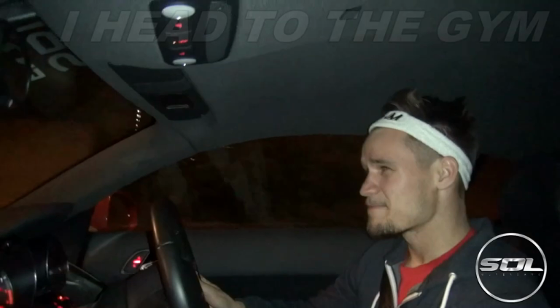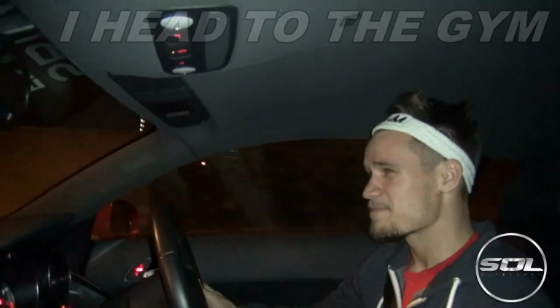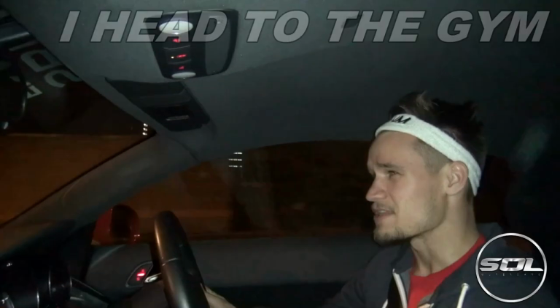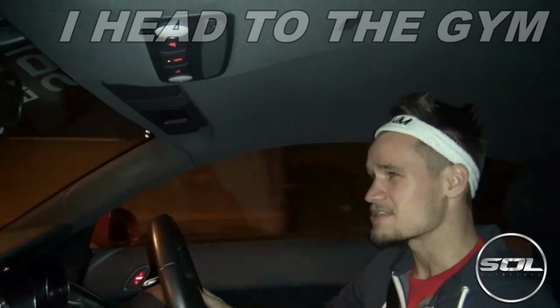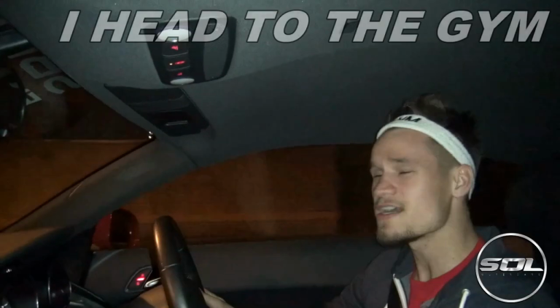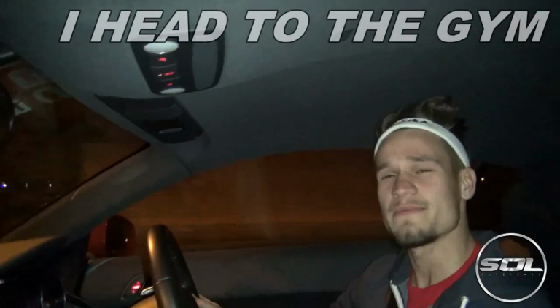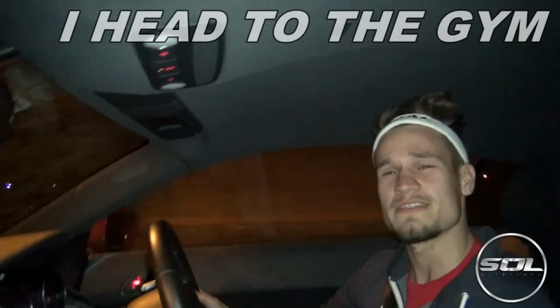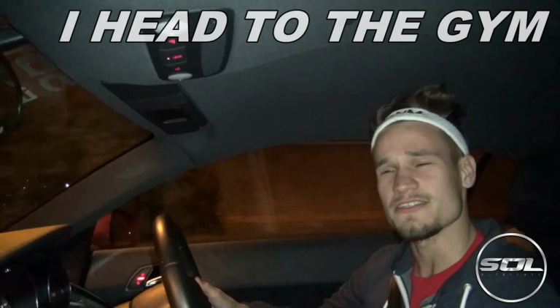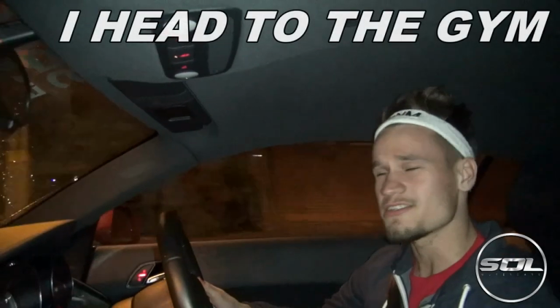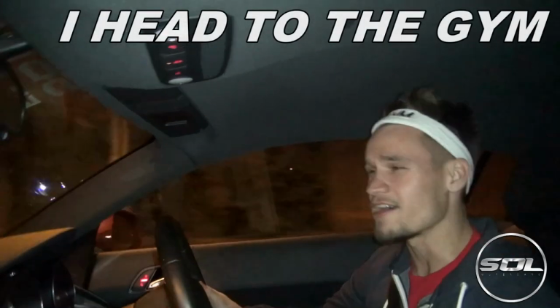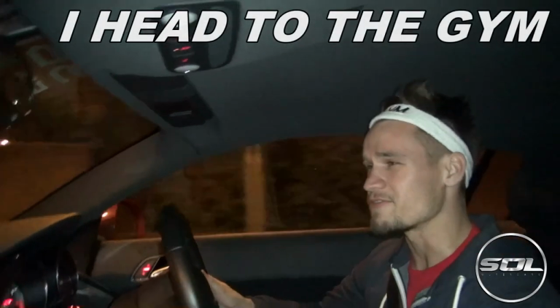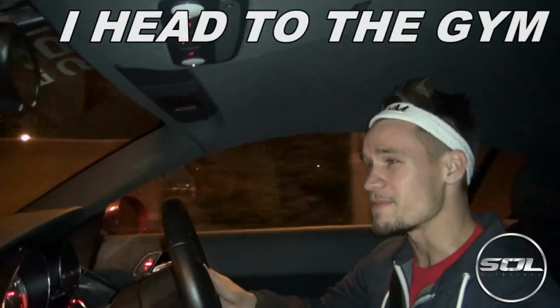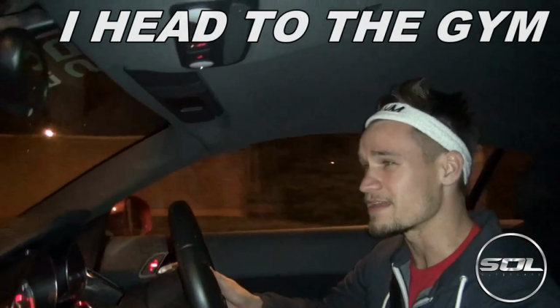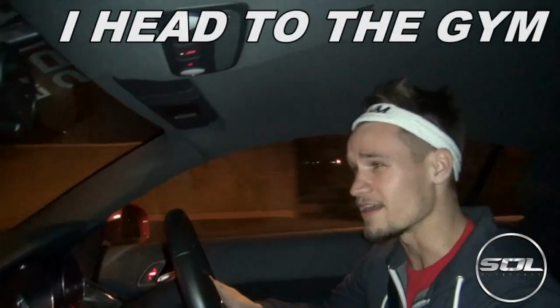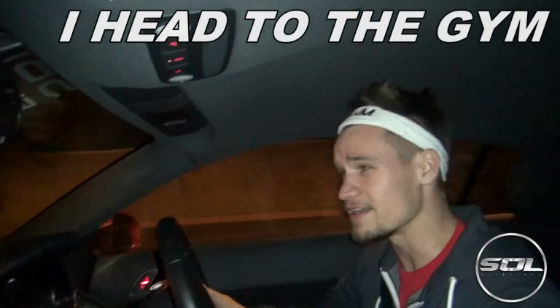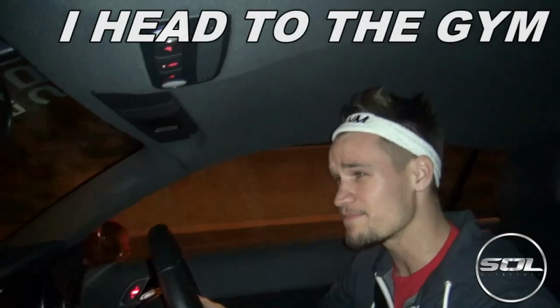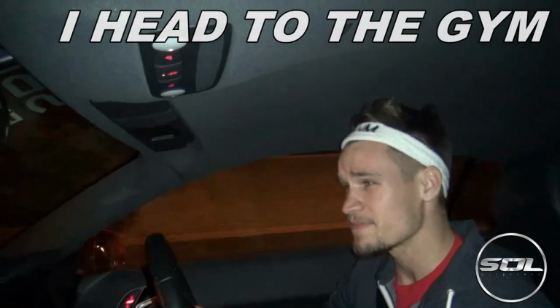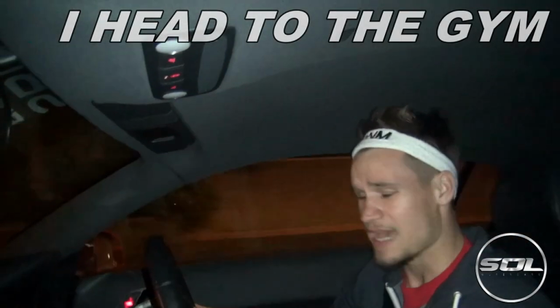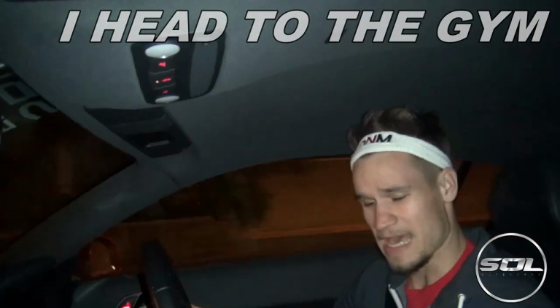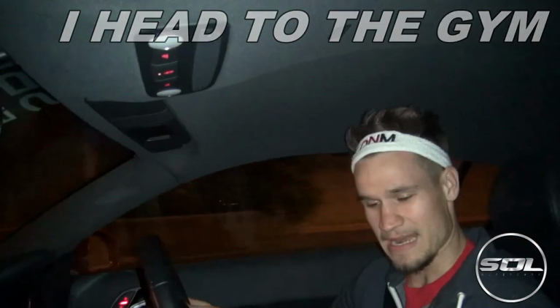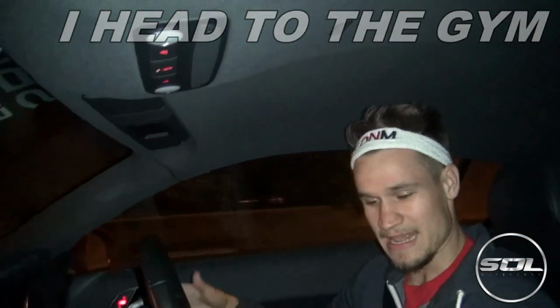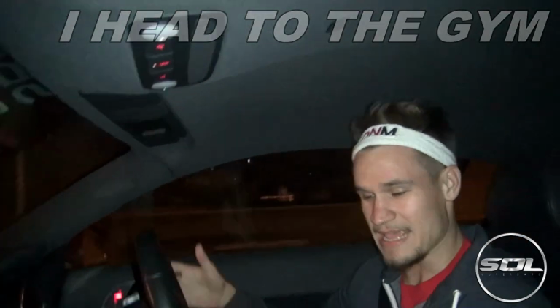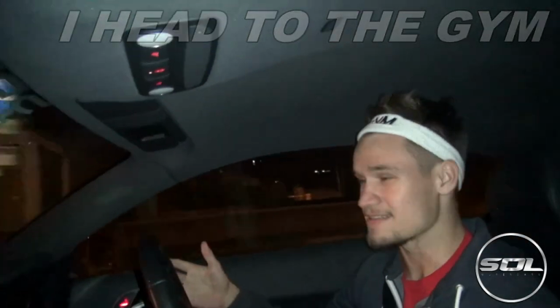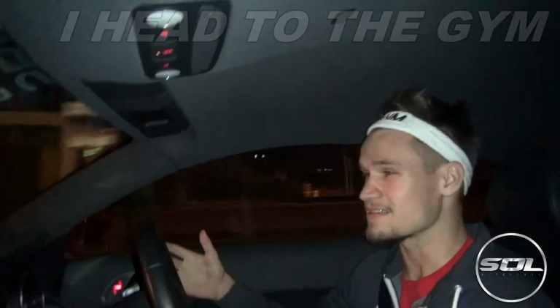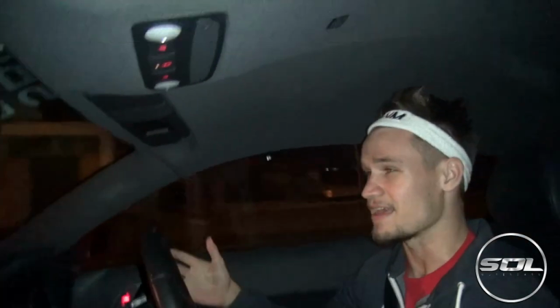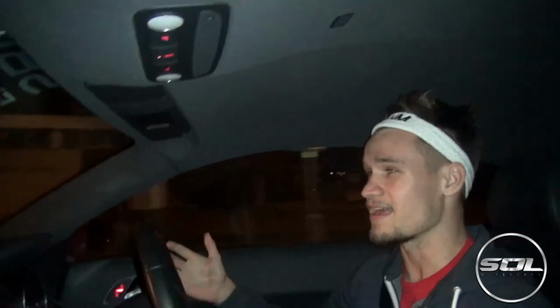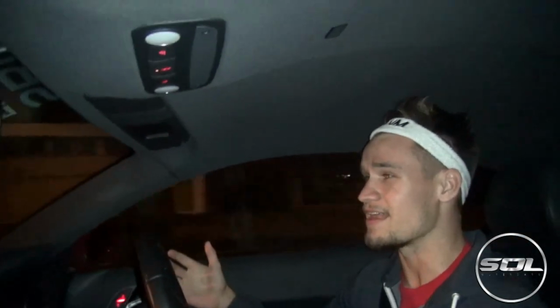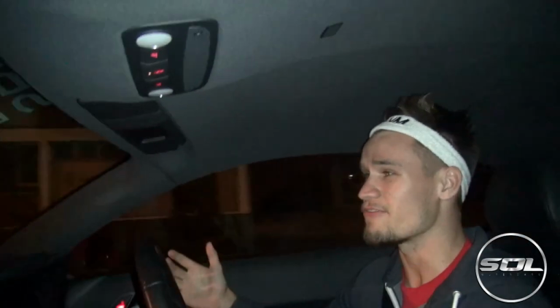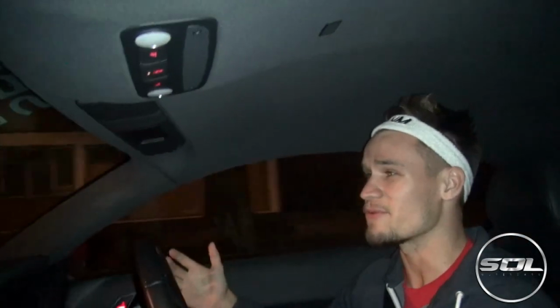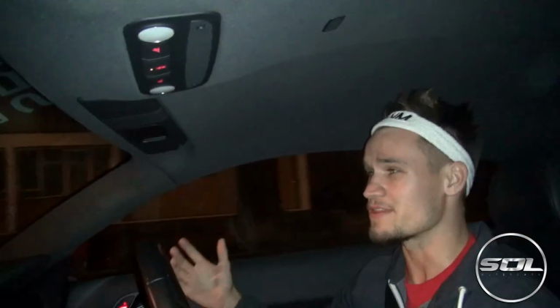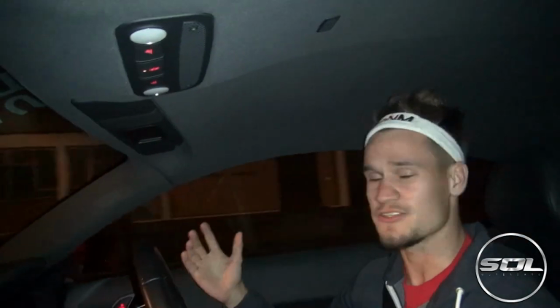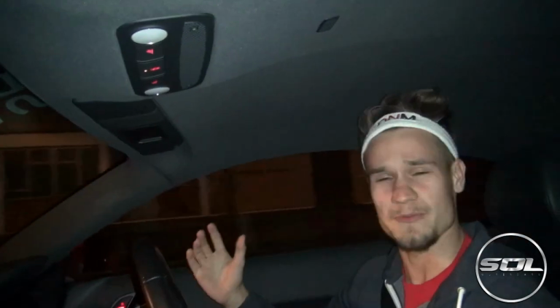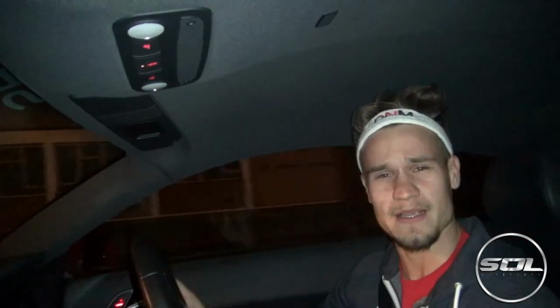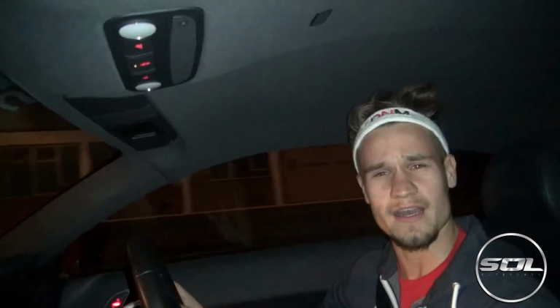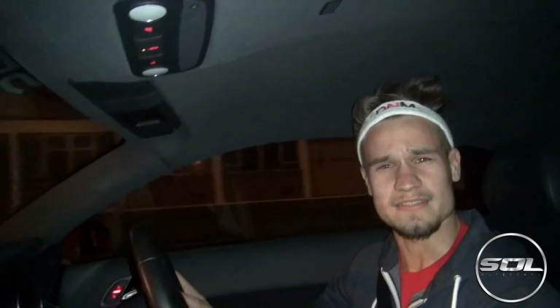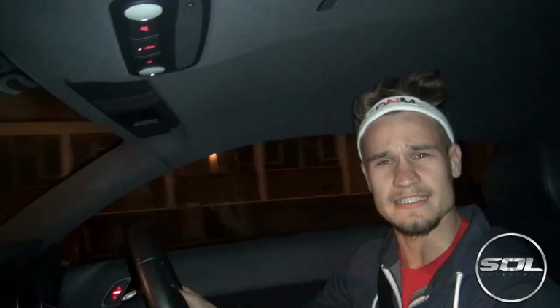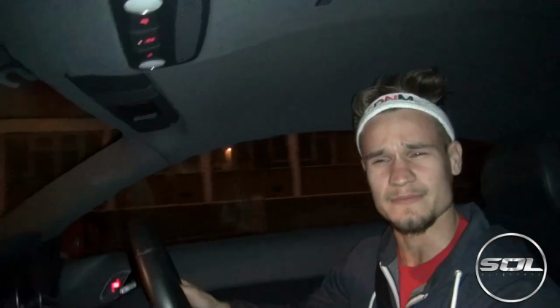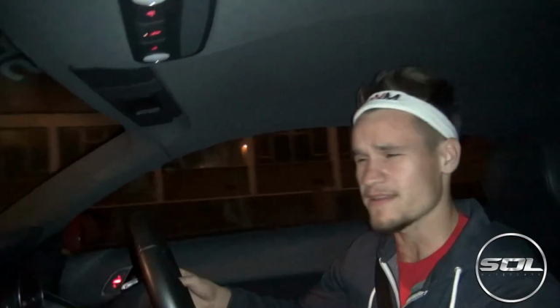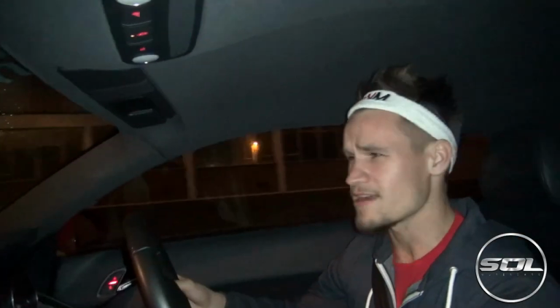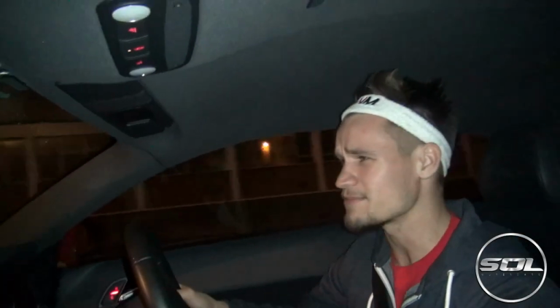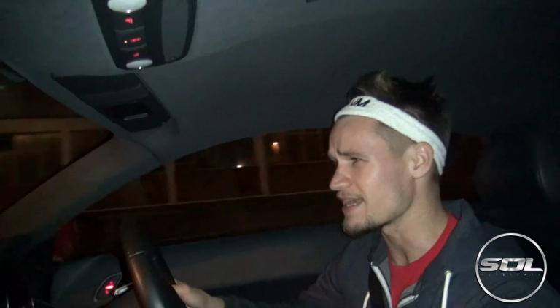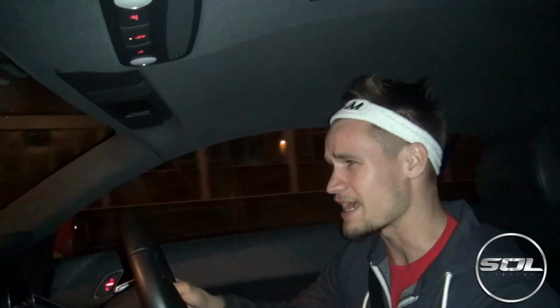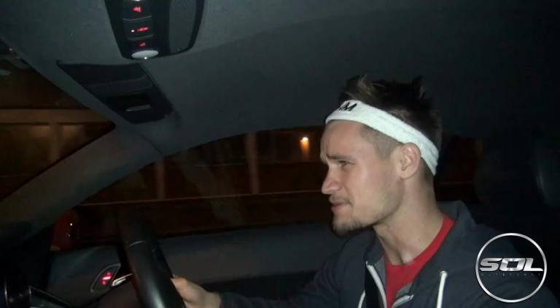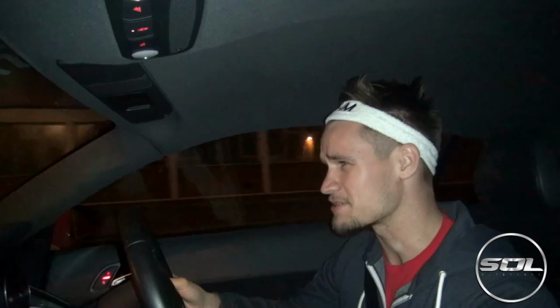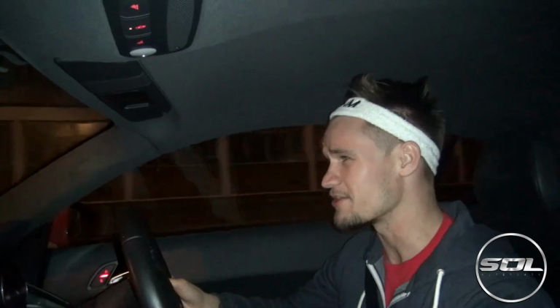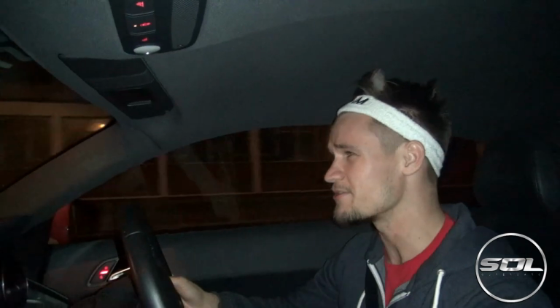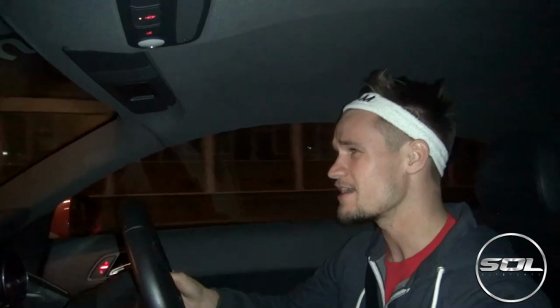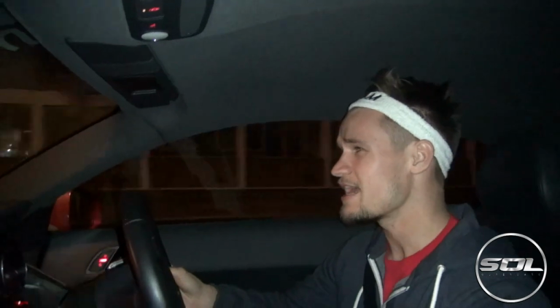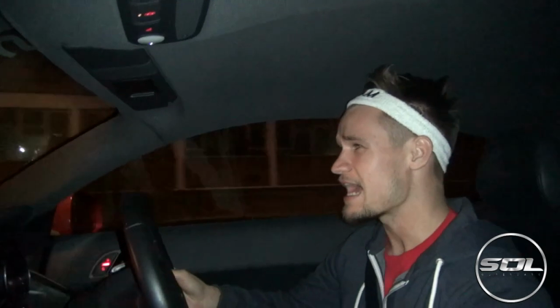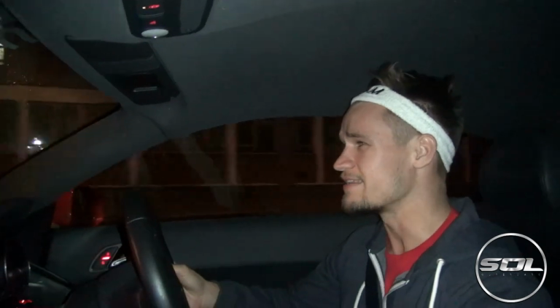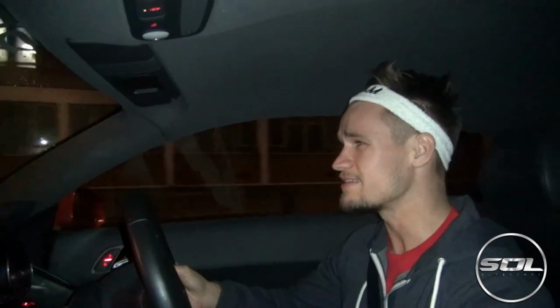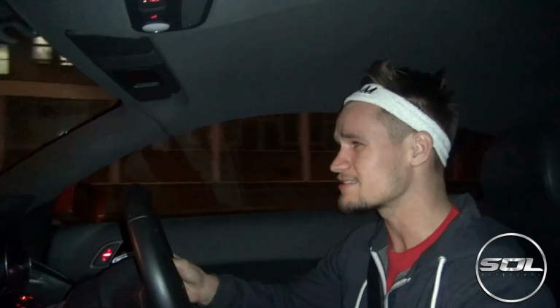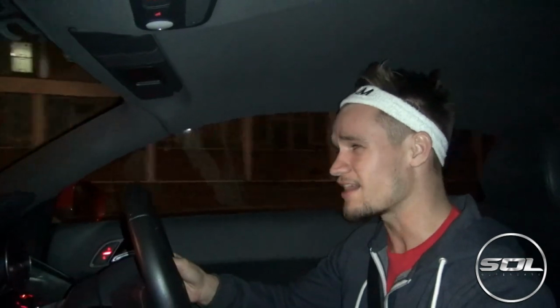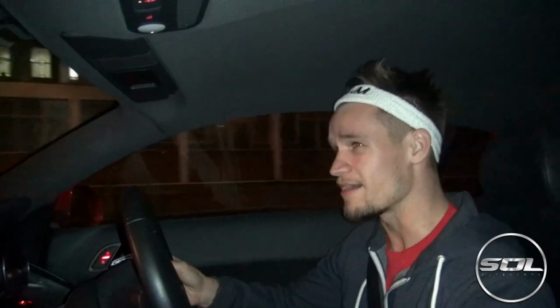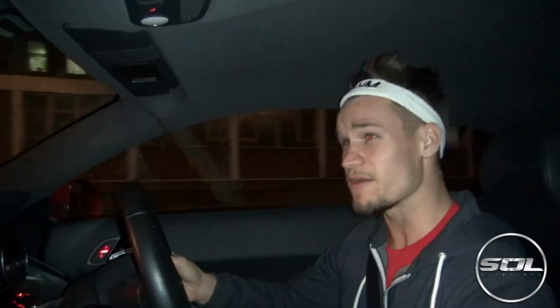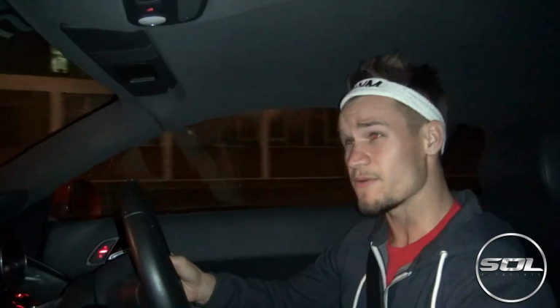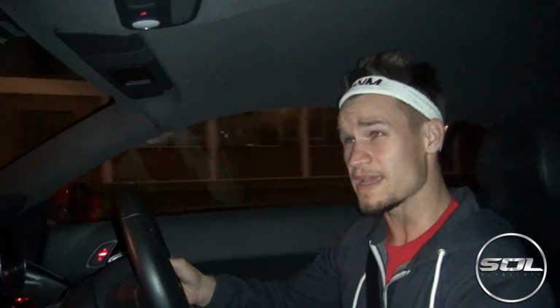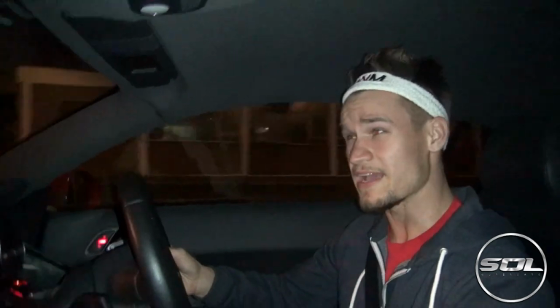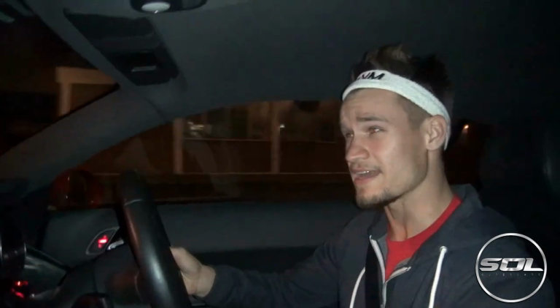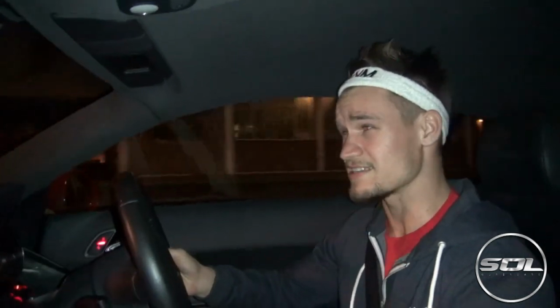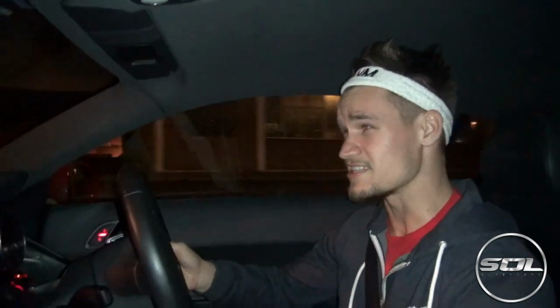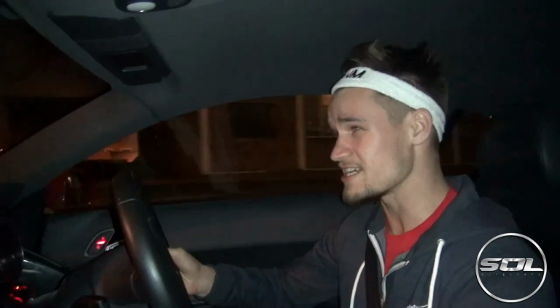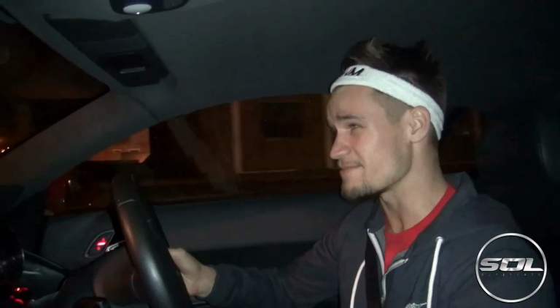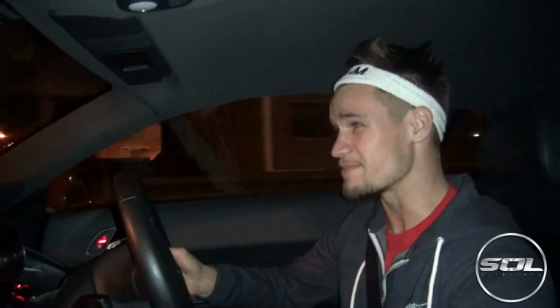The time is just after midnight, and it's the Living with a Supercar six-month update episode, and this time we're going to the gym.